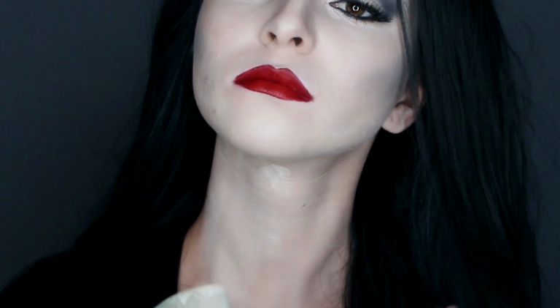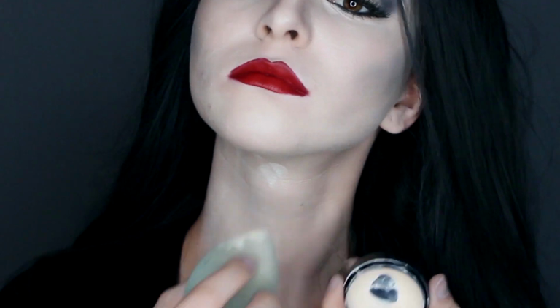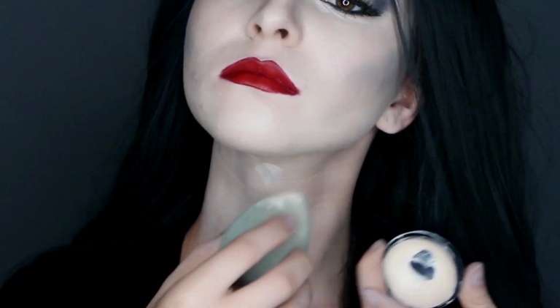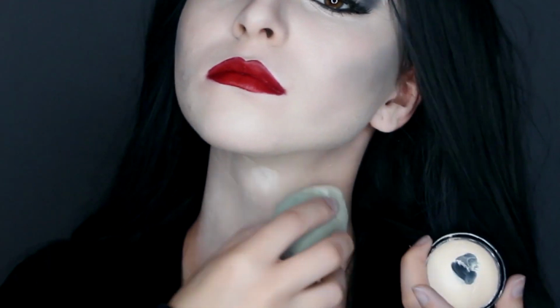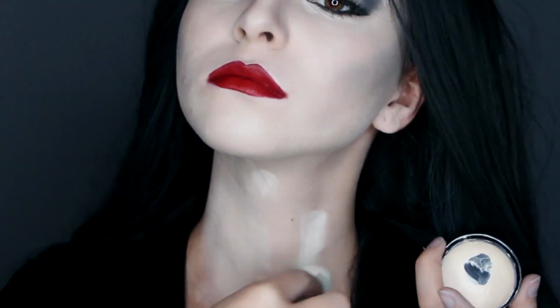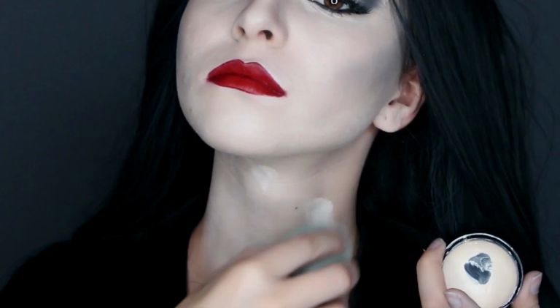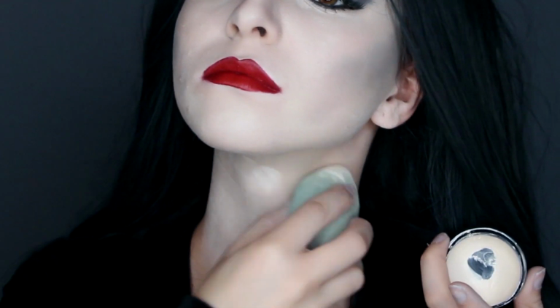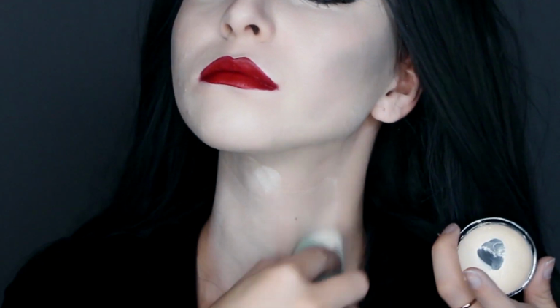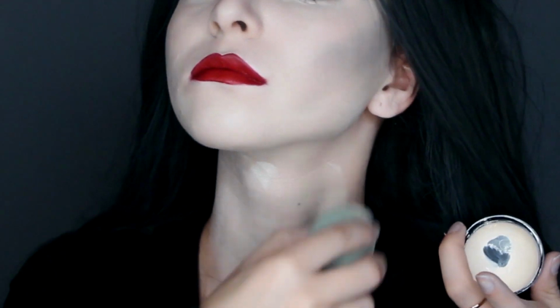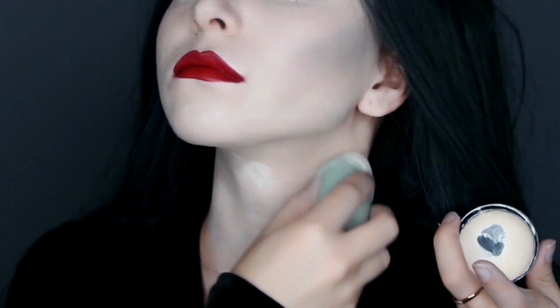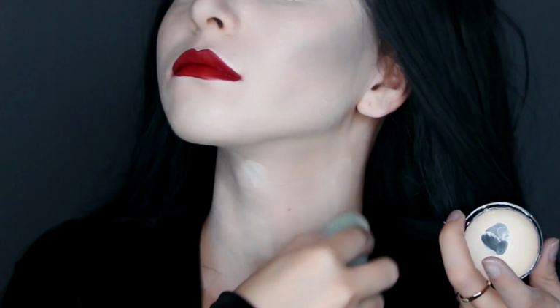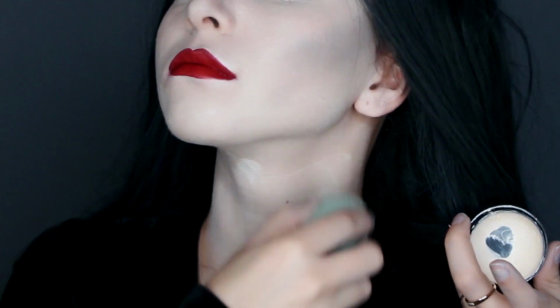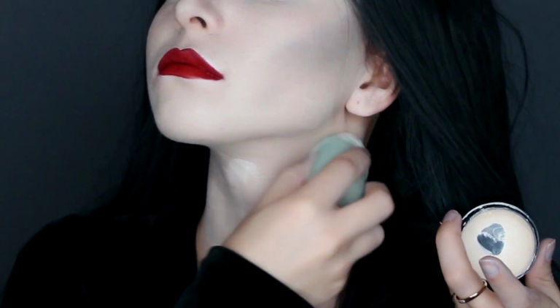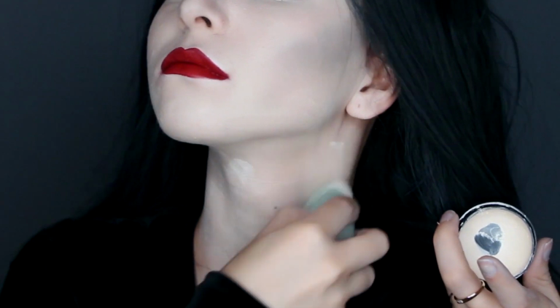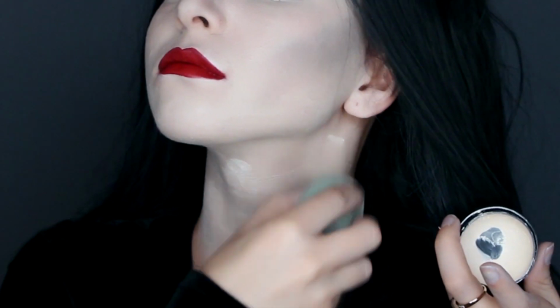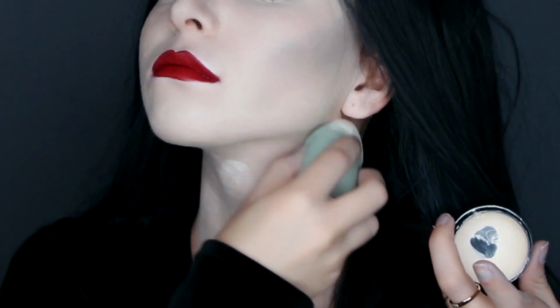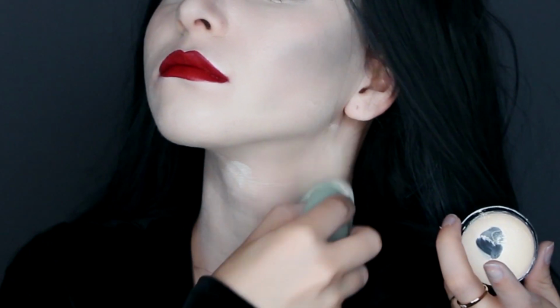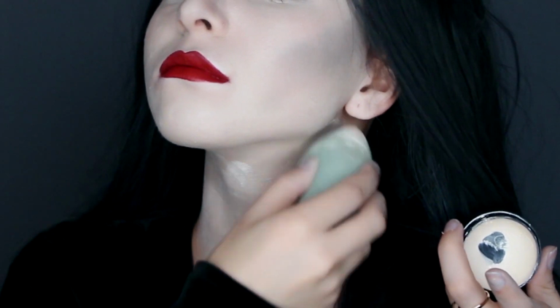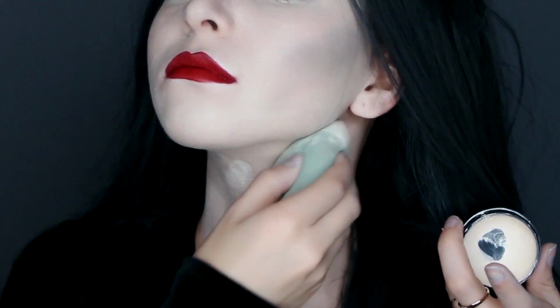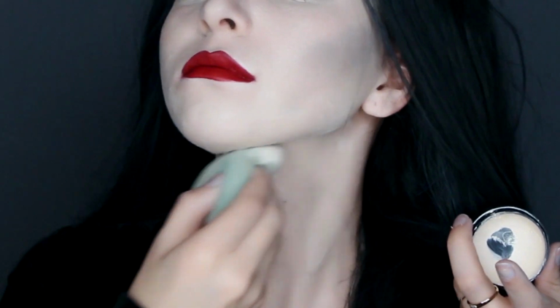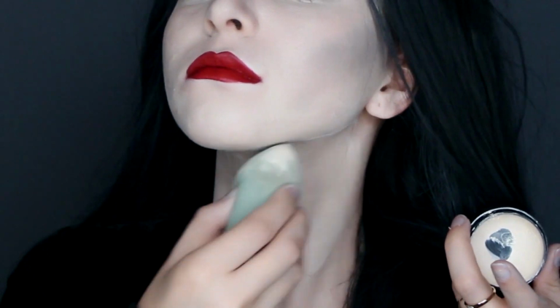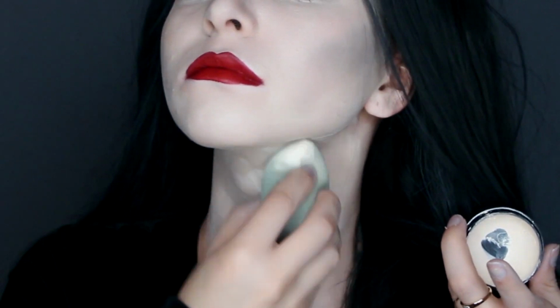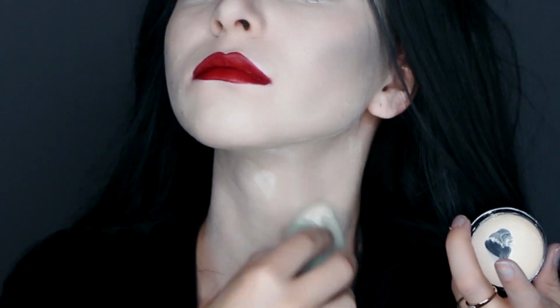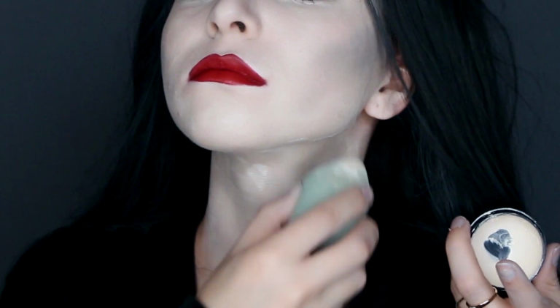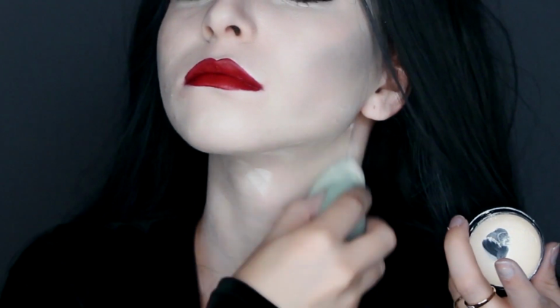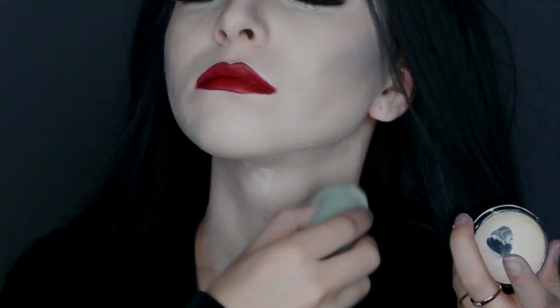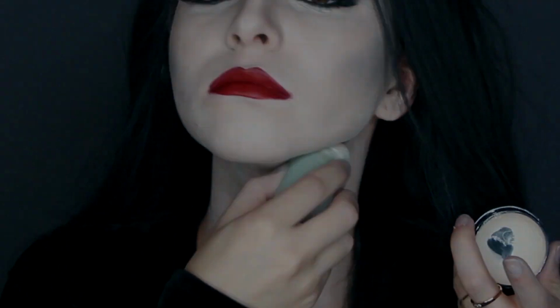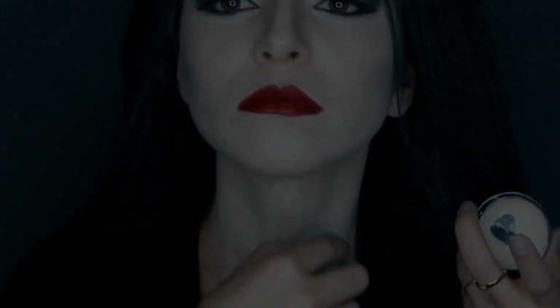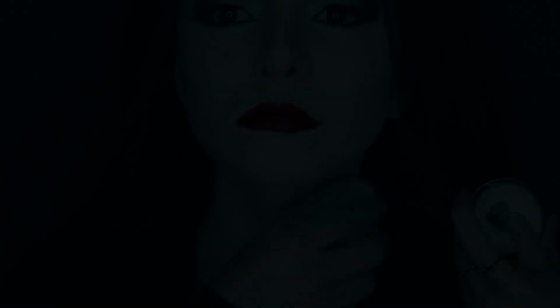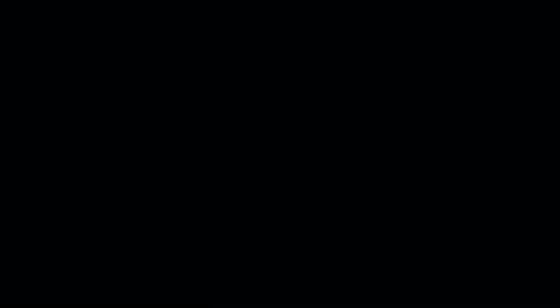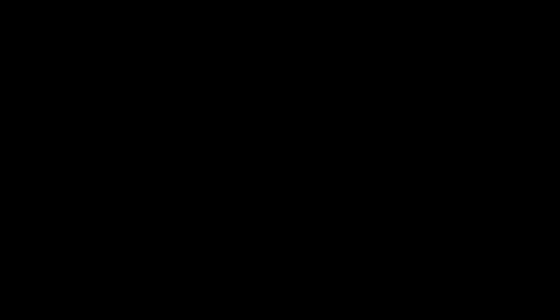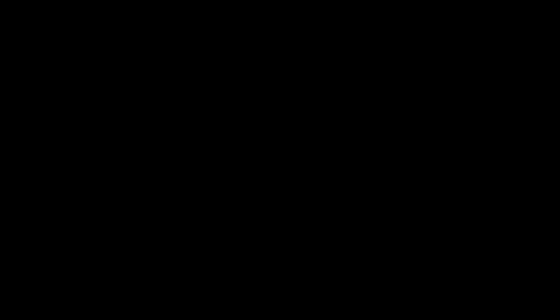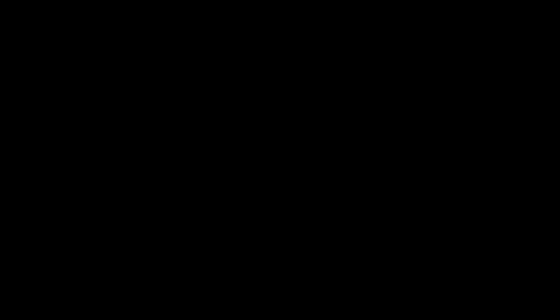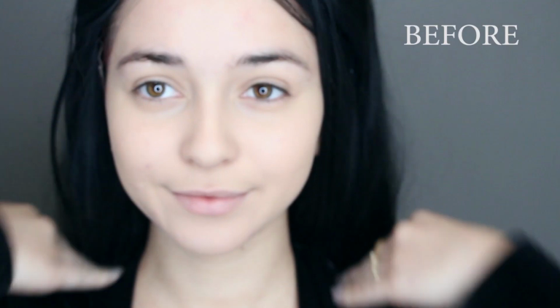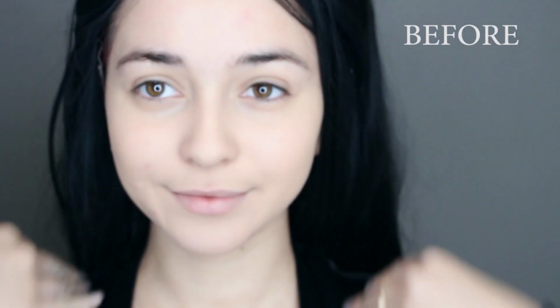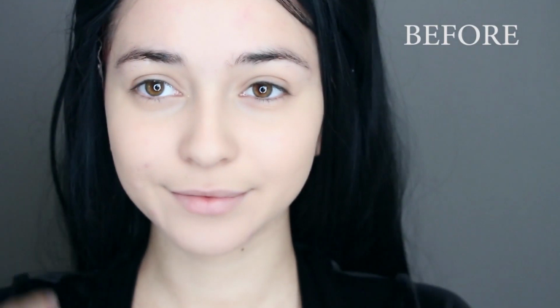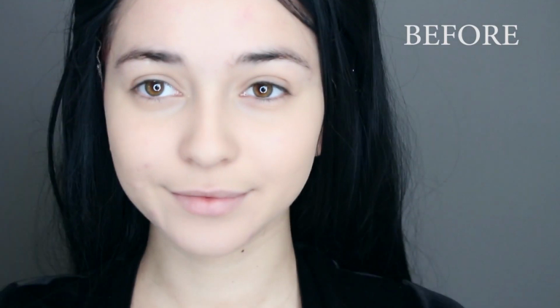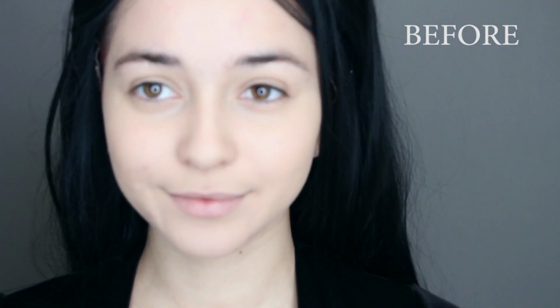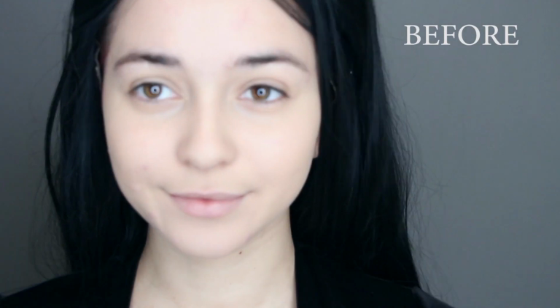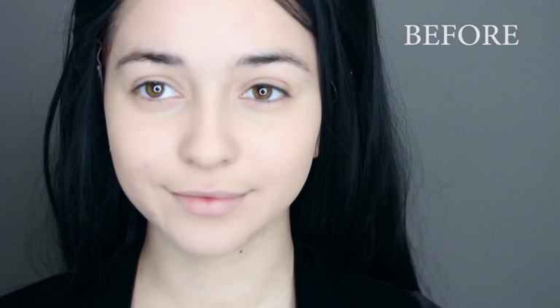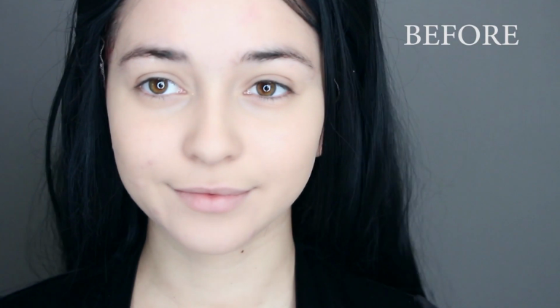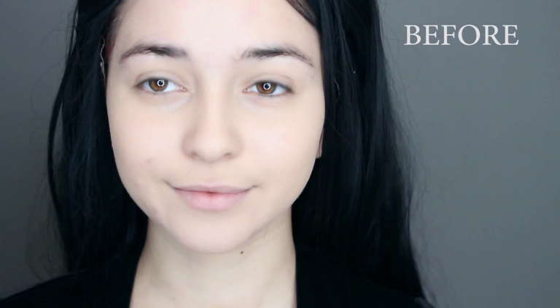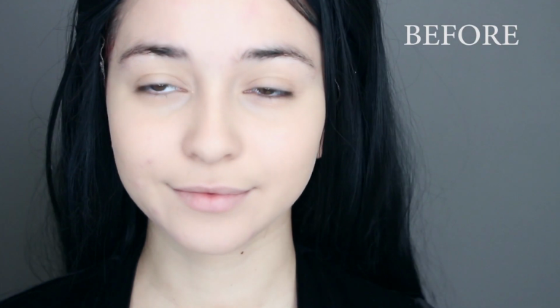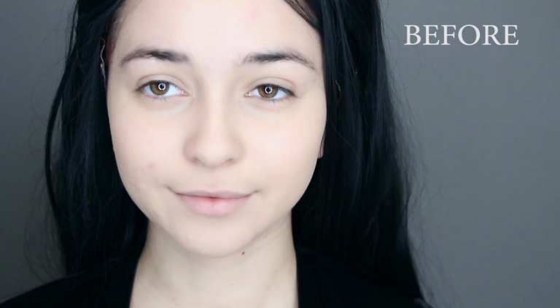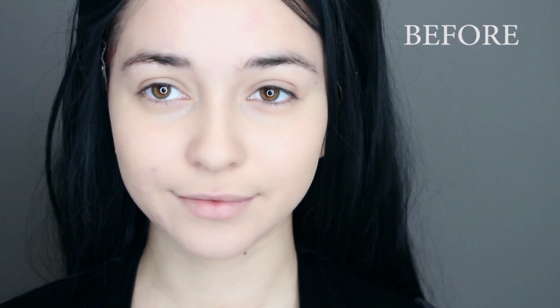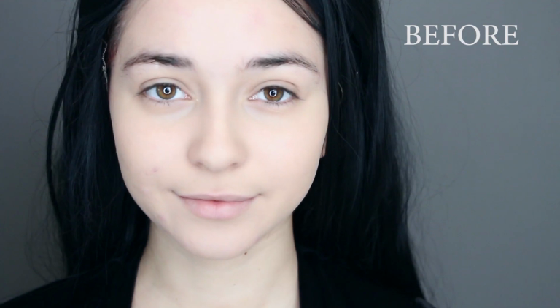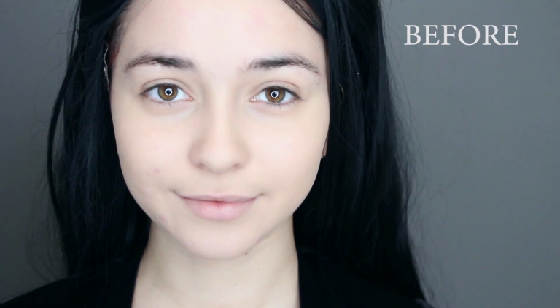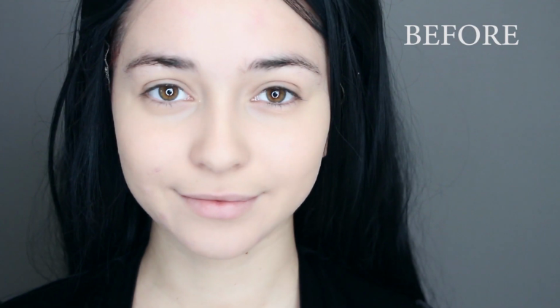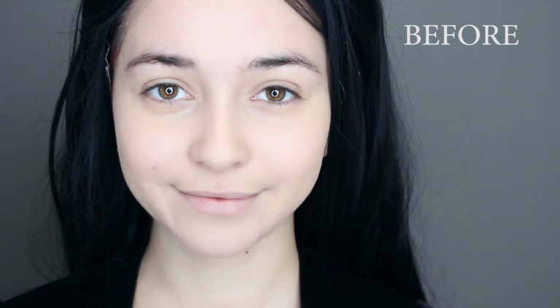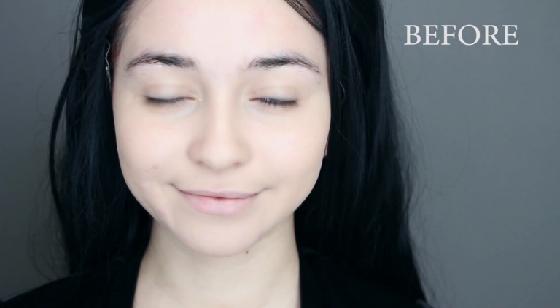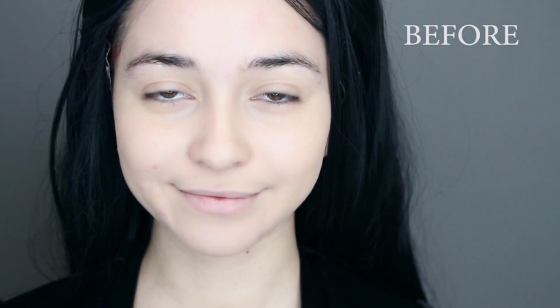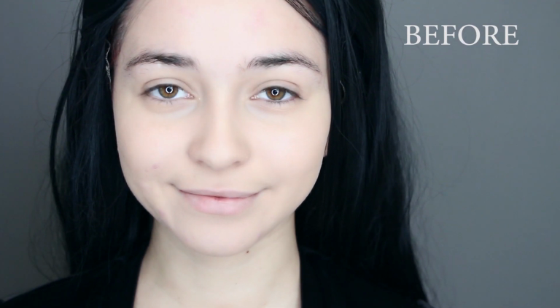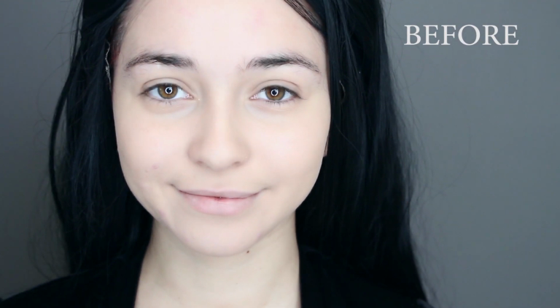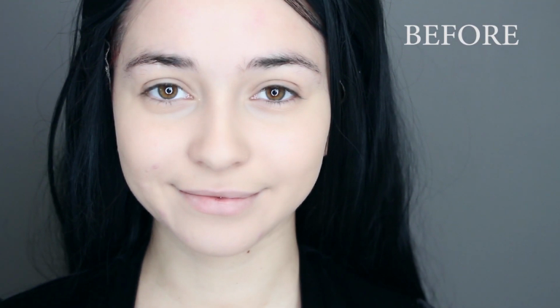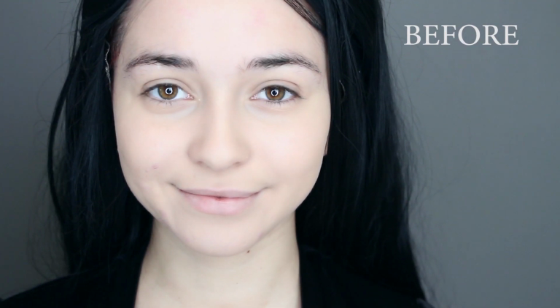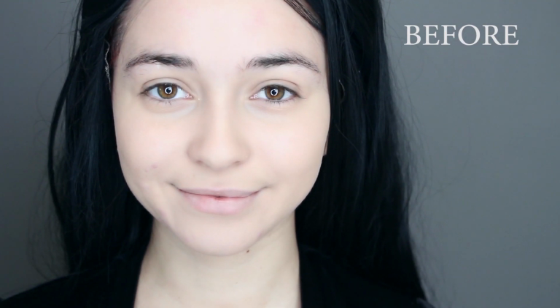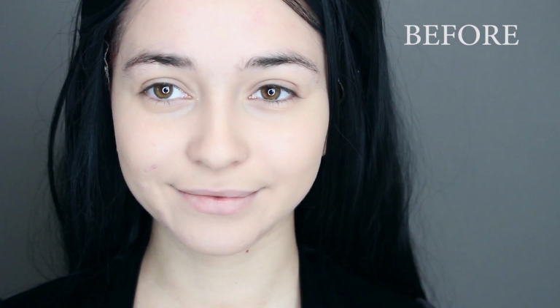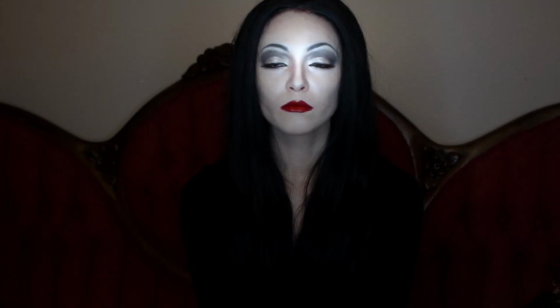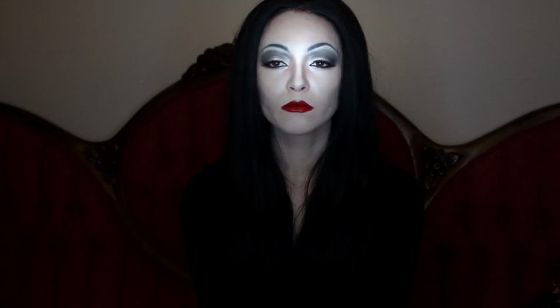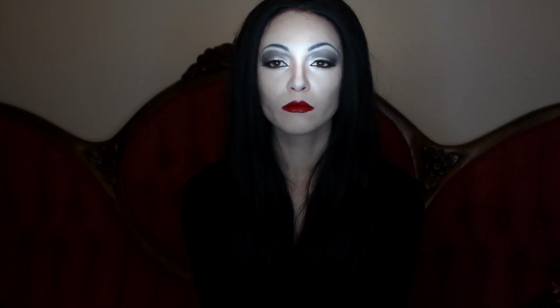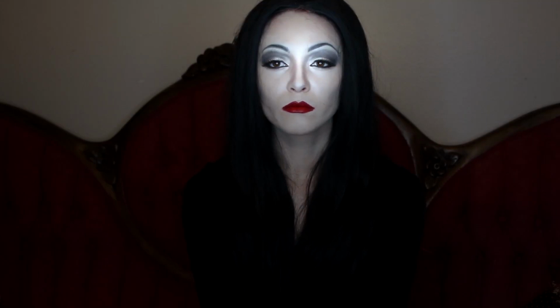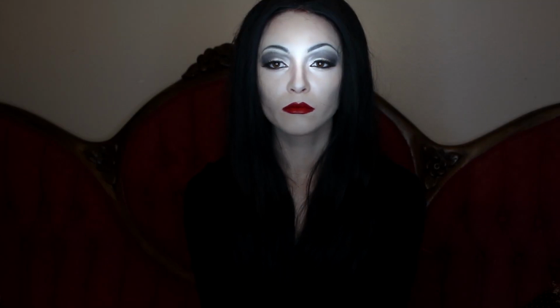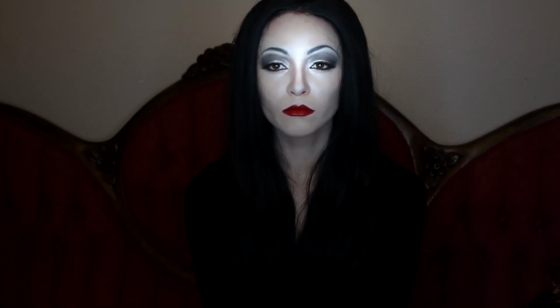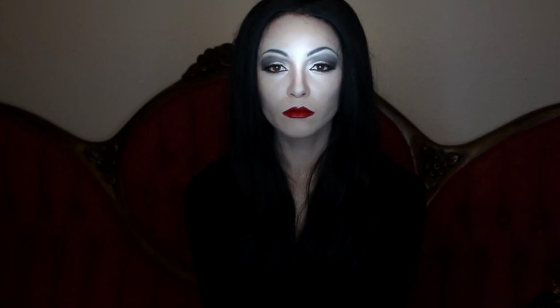Lastly make sure your neck and chest are the same color. So this is me before, and this is me after.